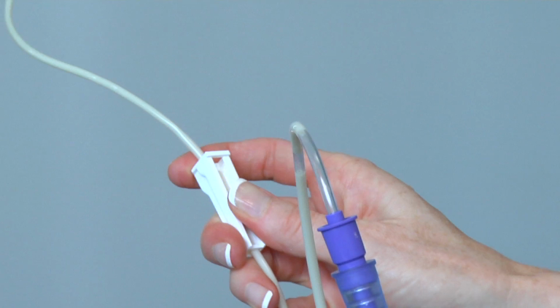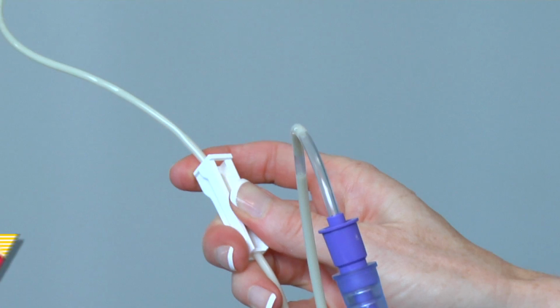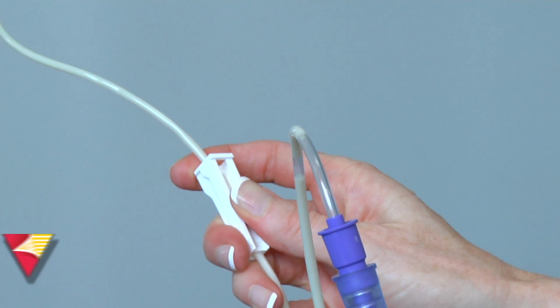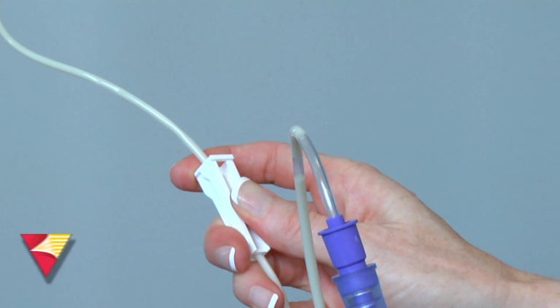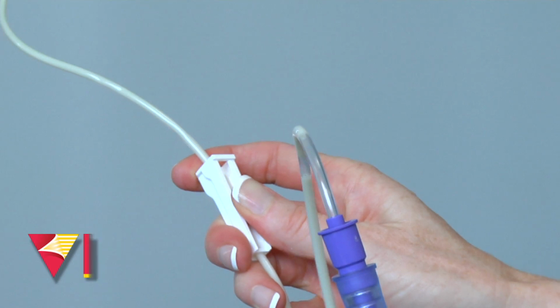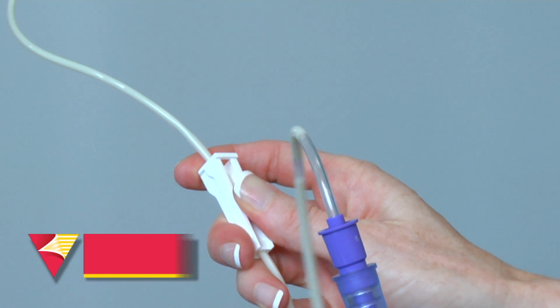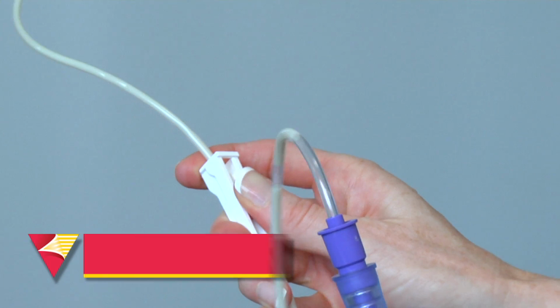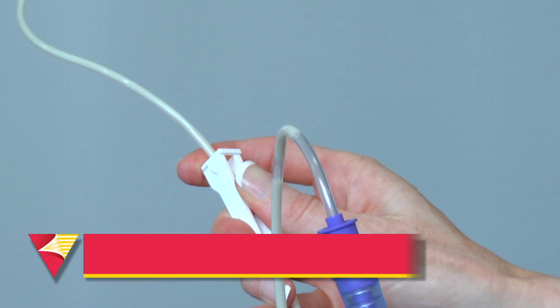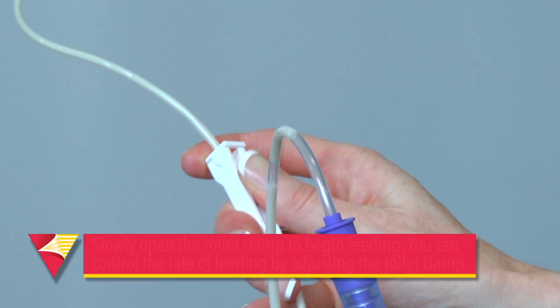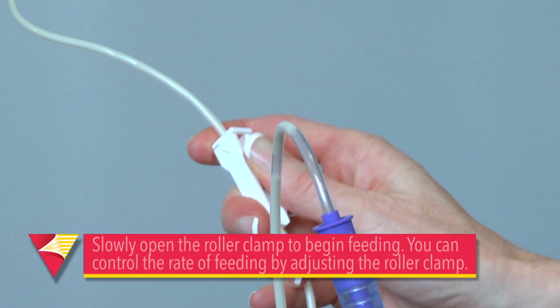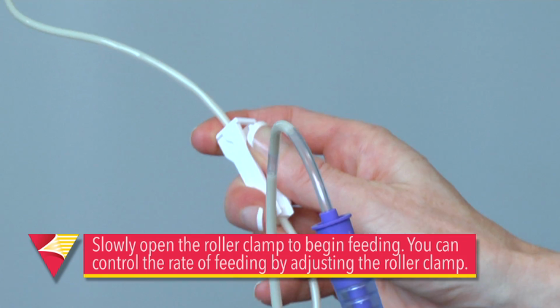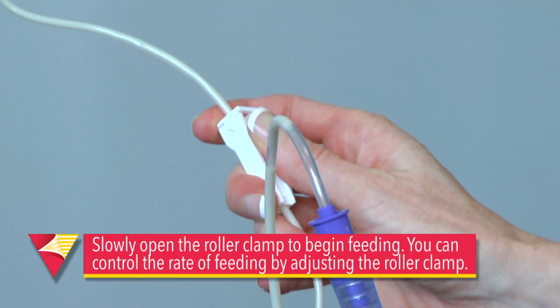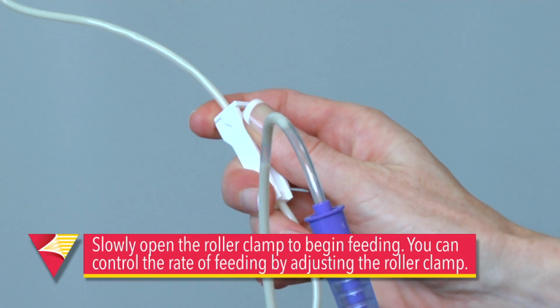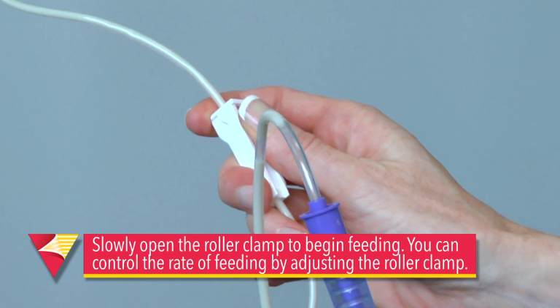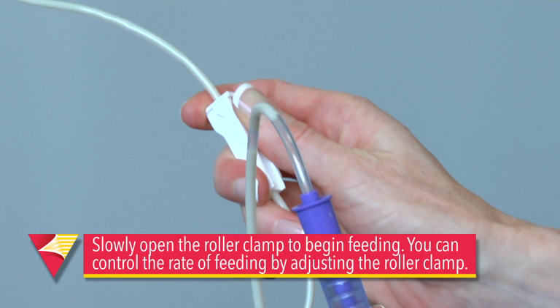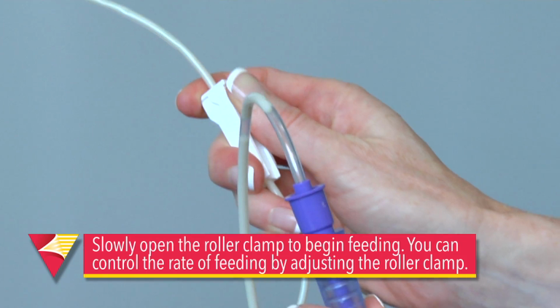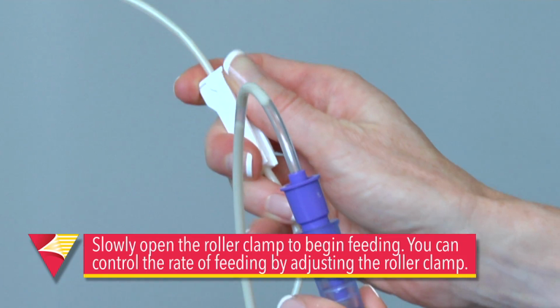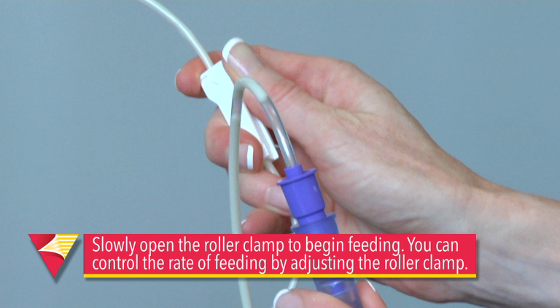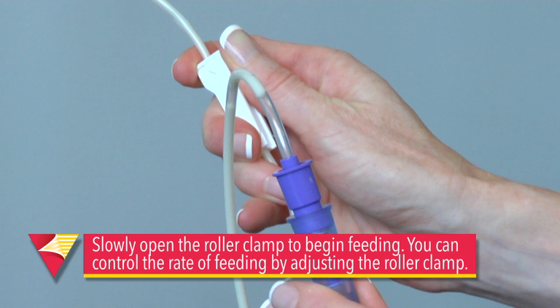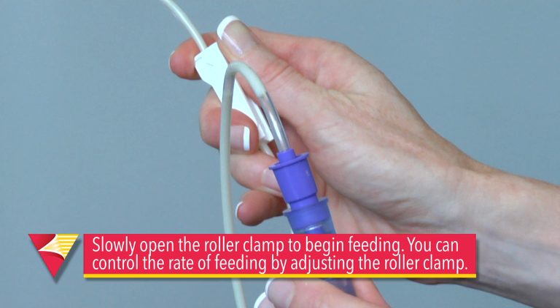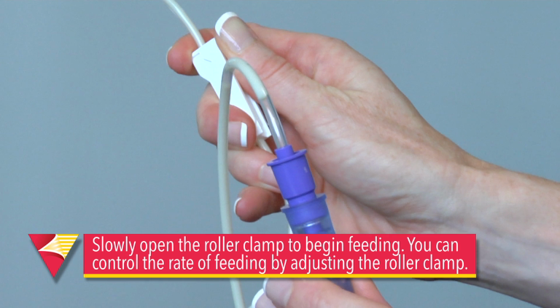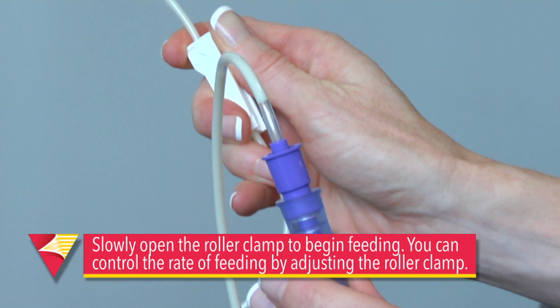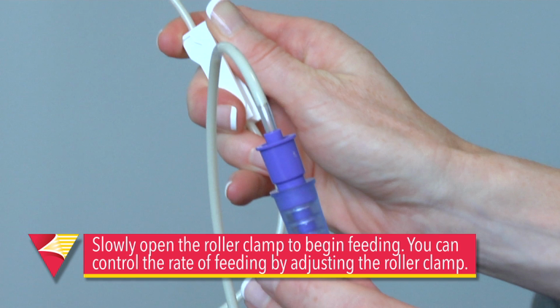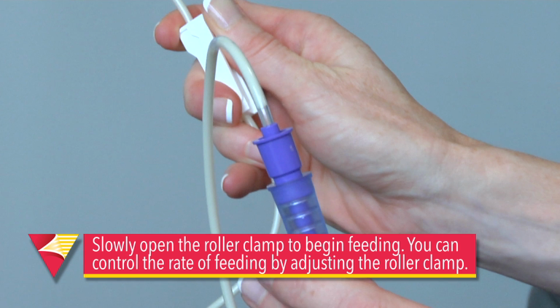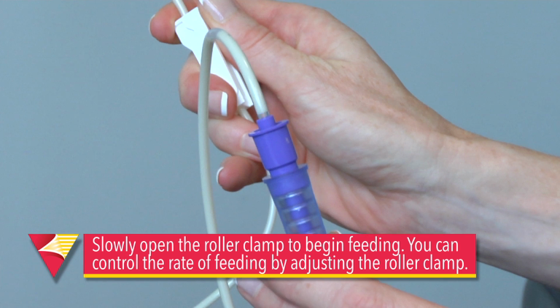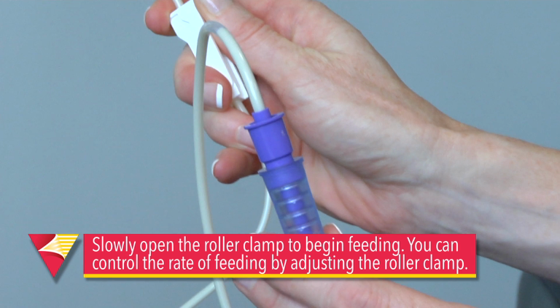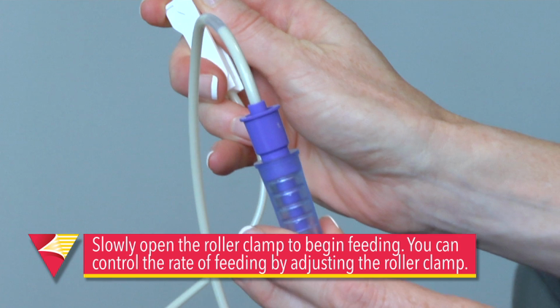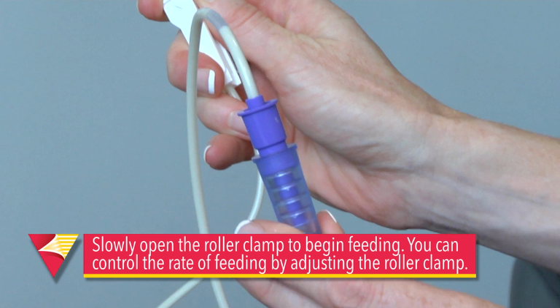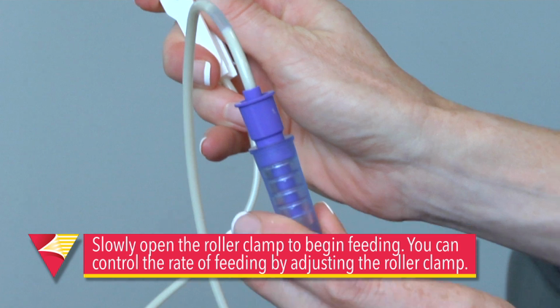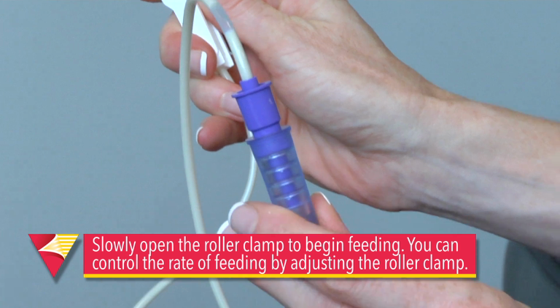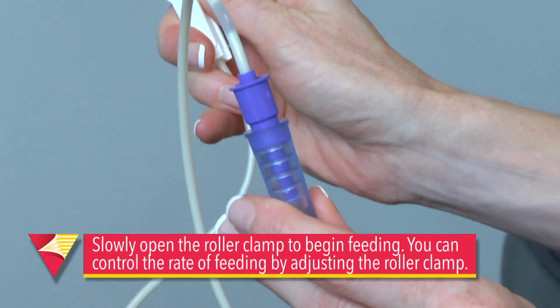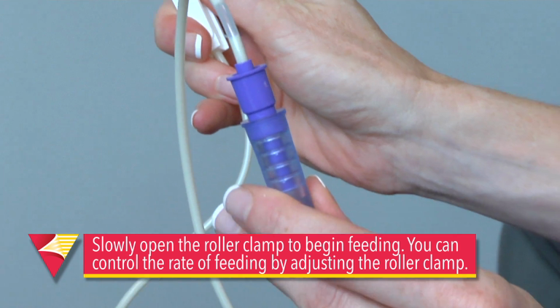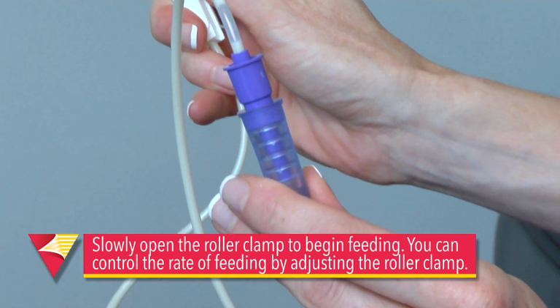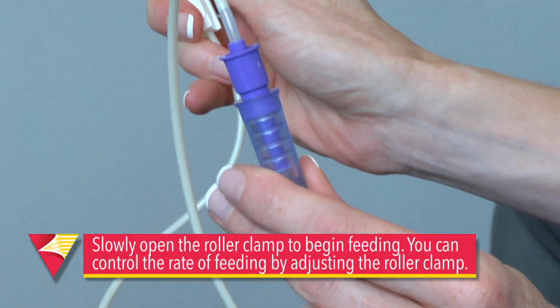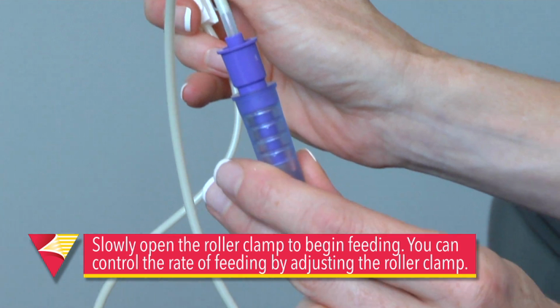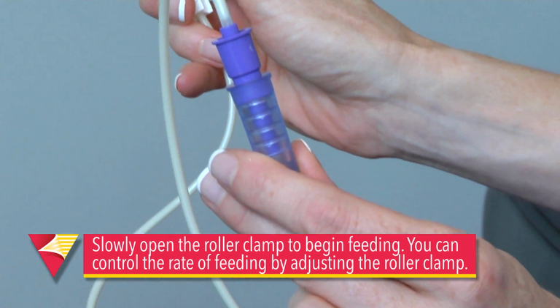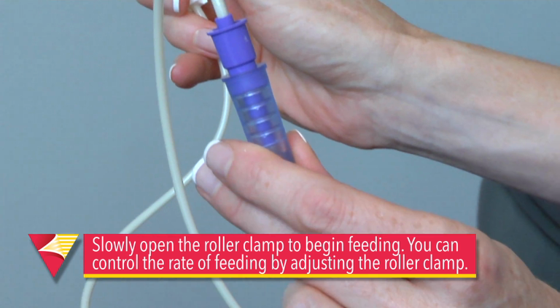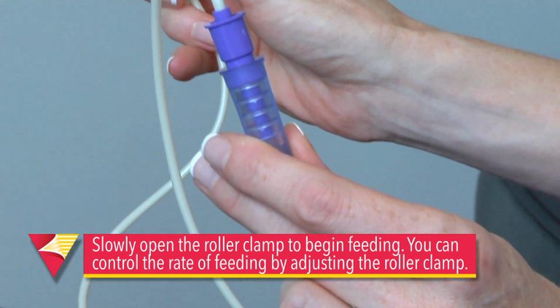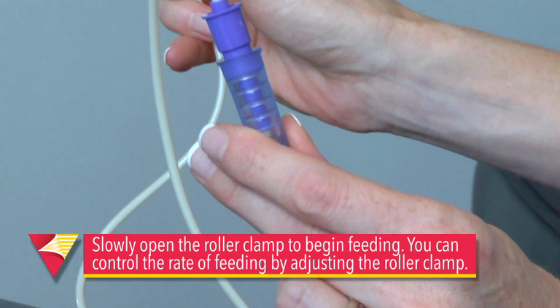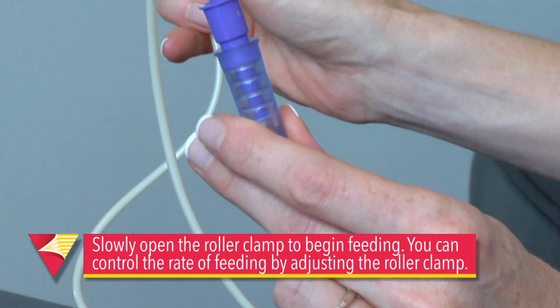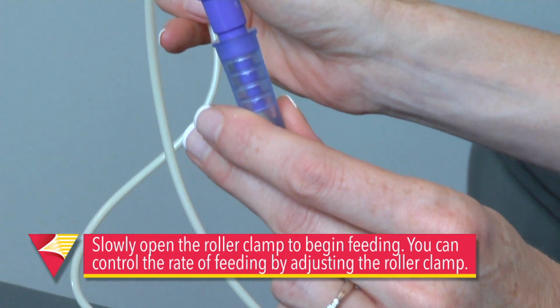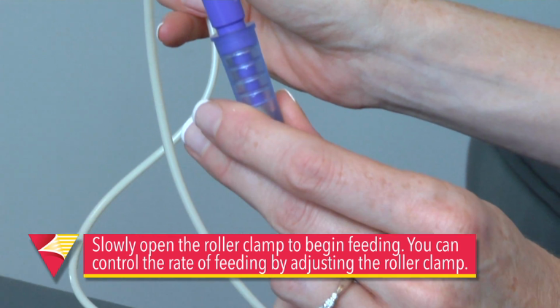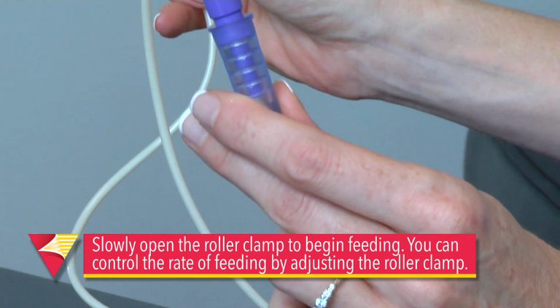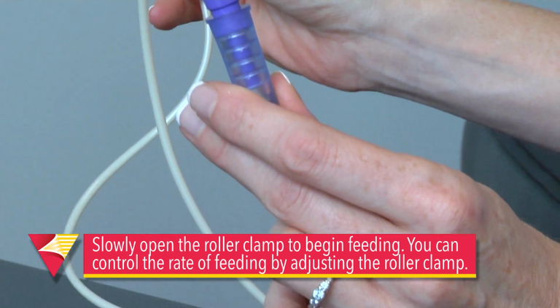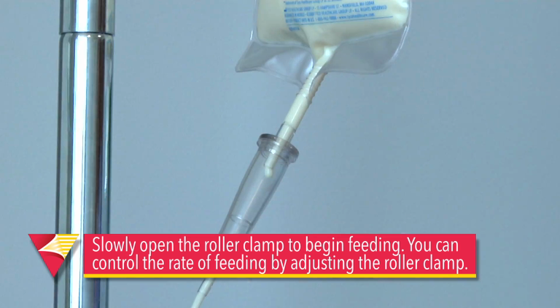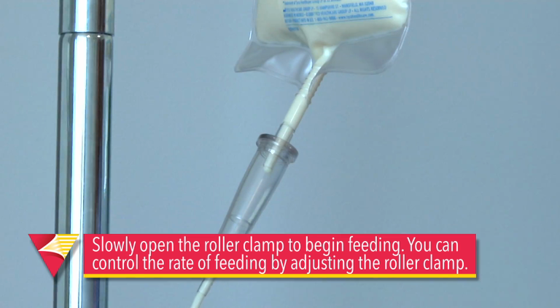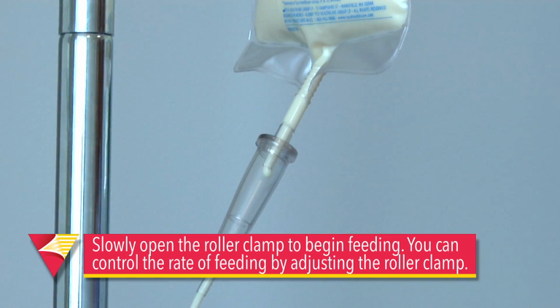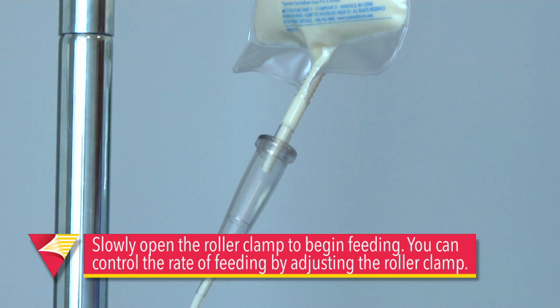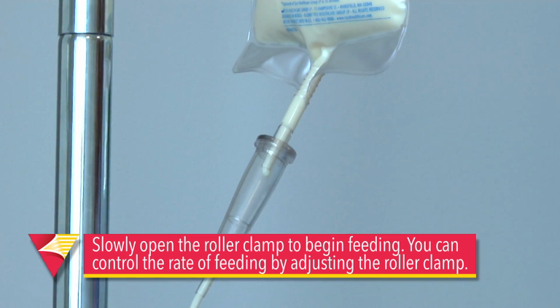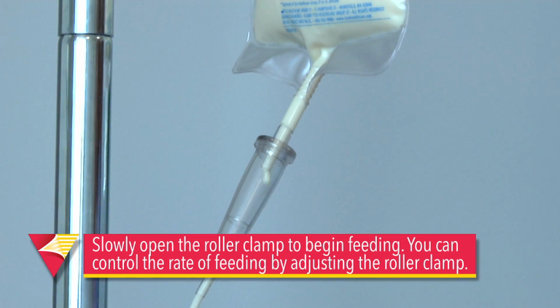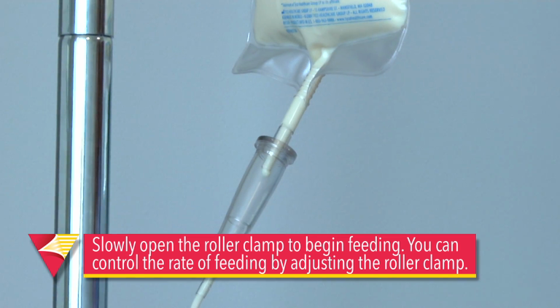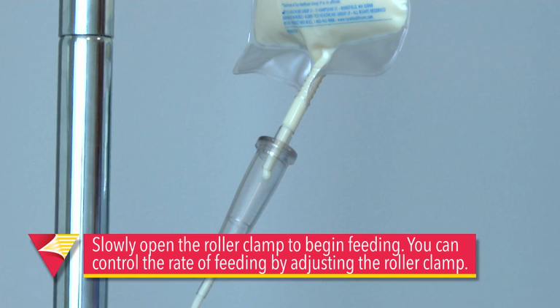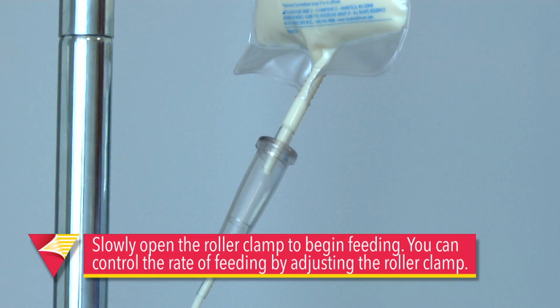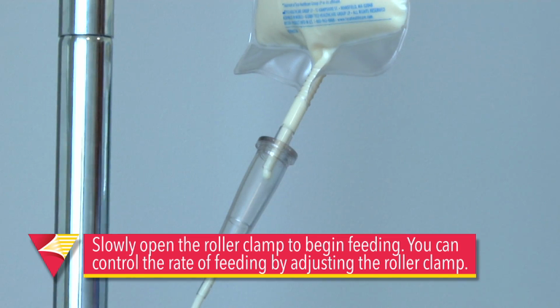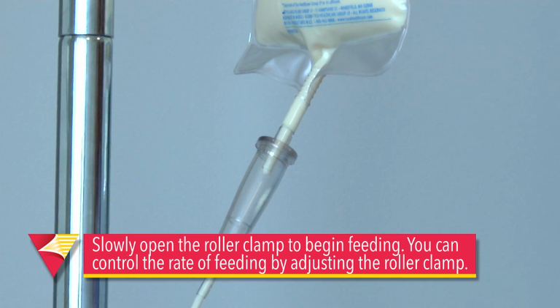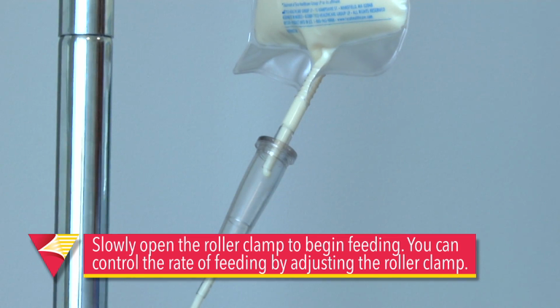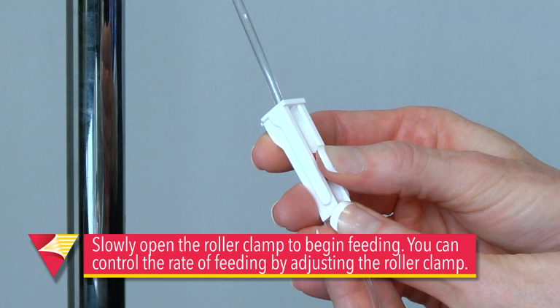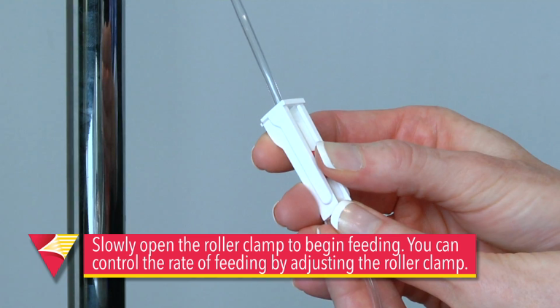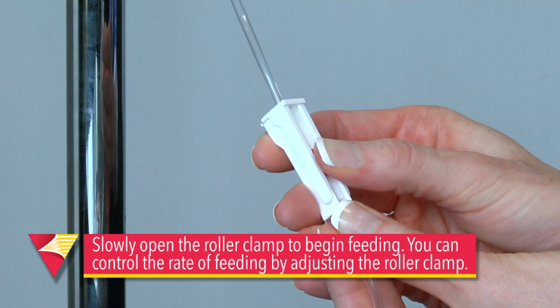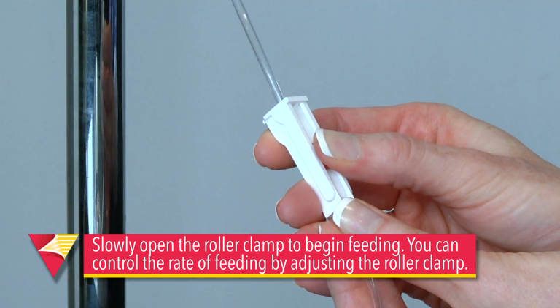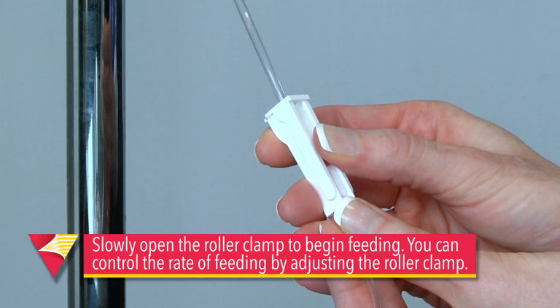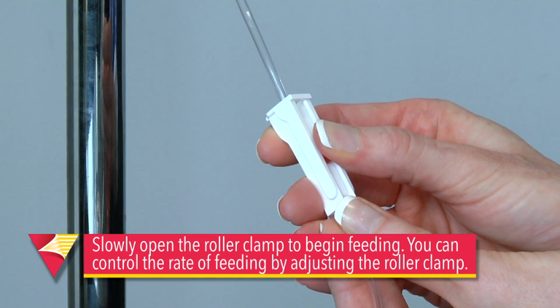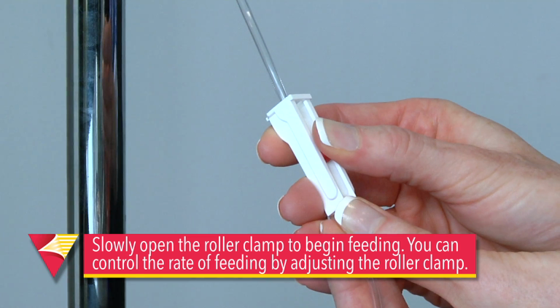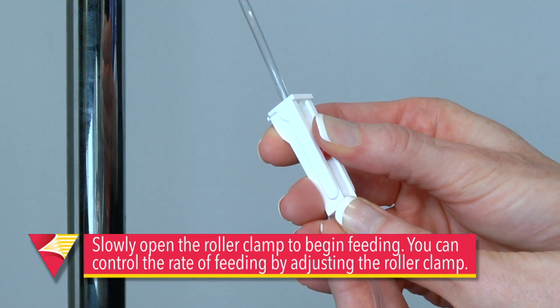Now you'll attach the tip of the tubing to your feeding port. Slowly open the roller clamp to start feeding. You can control the rate of feeding by adjusting the roller clamp.